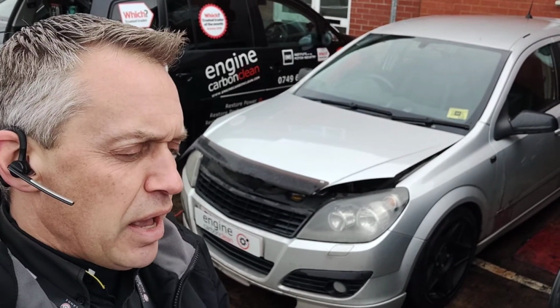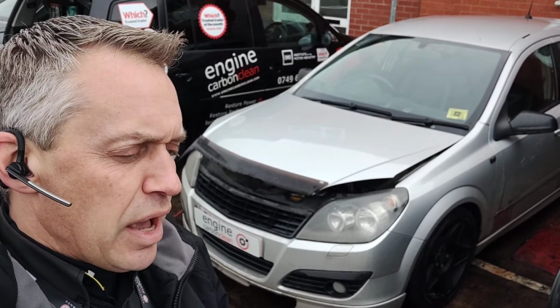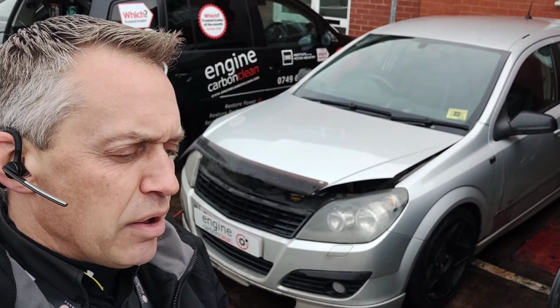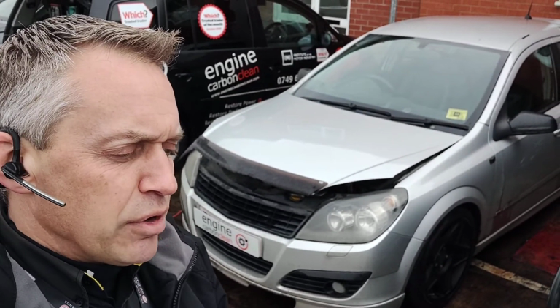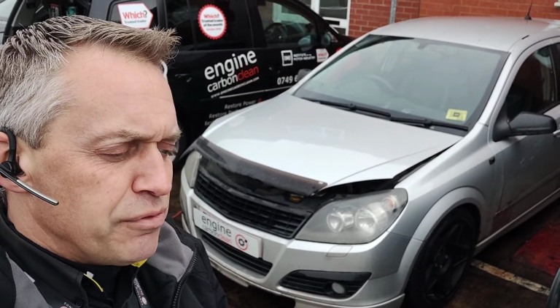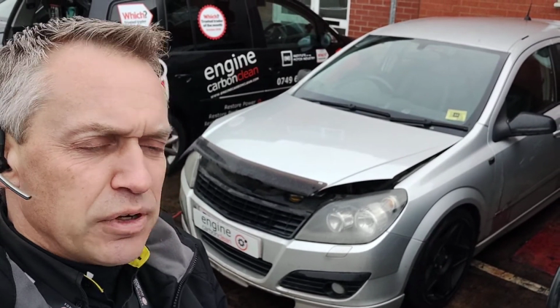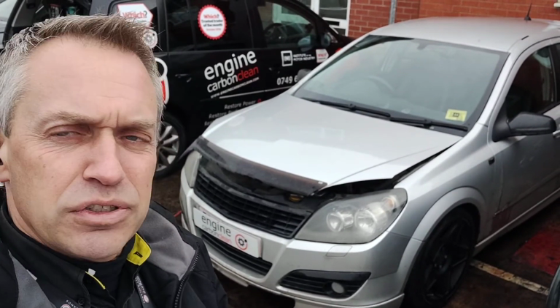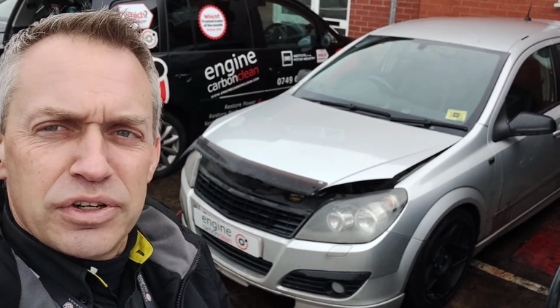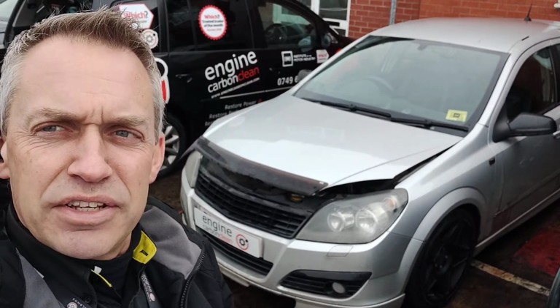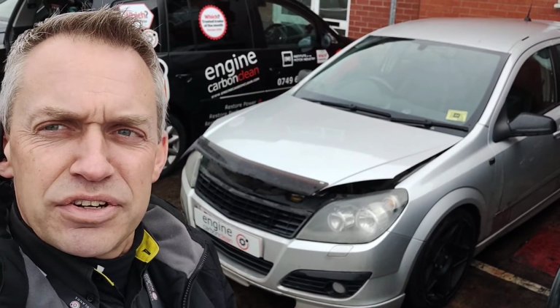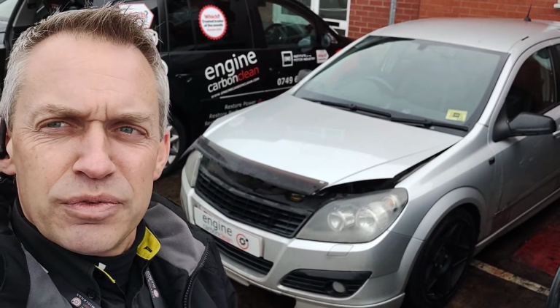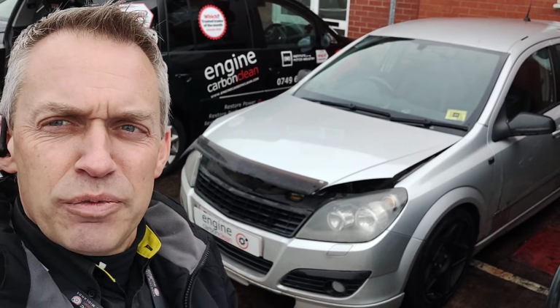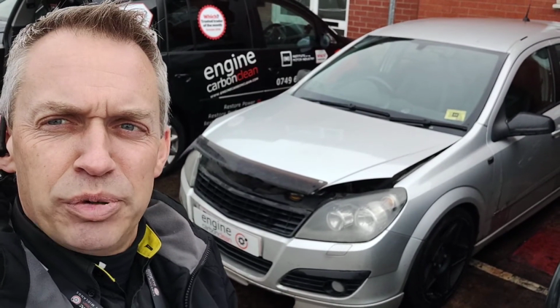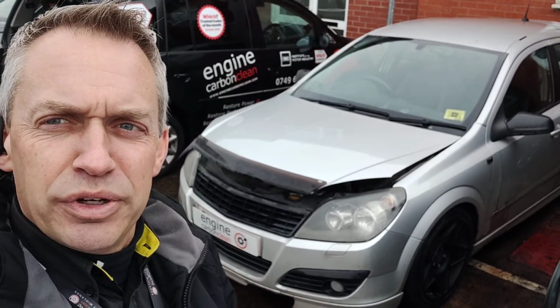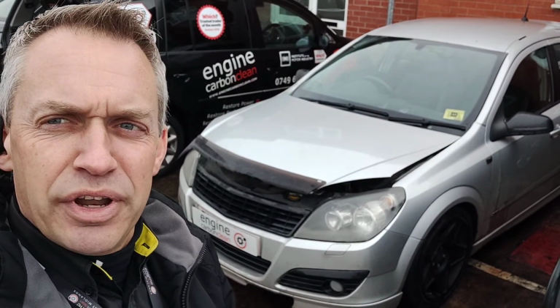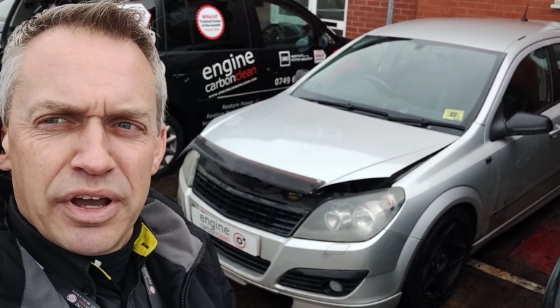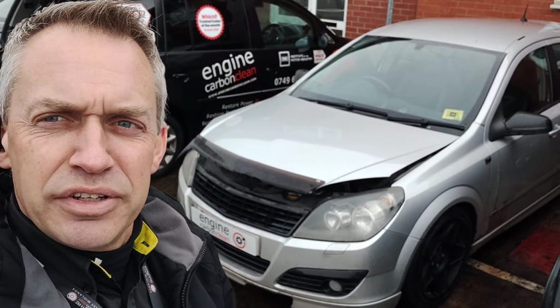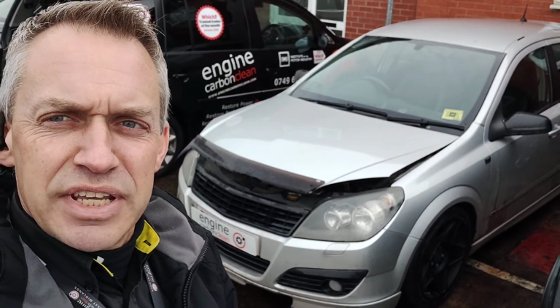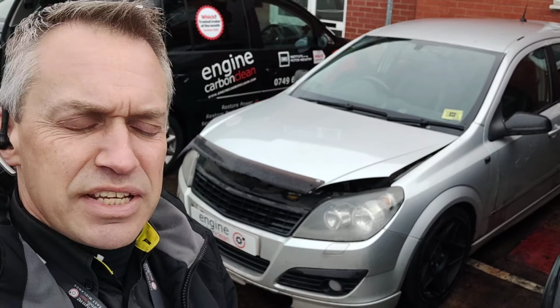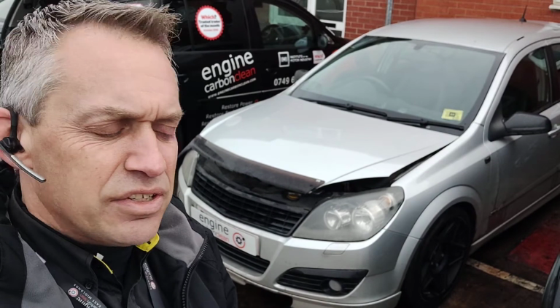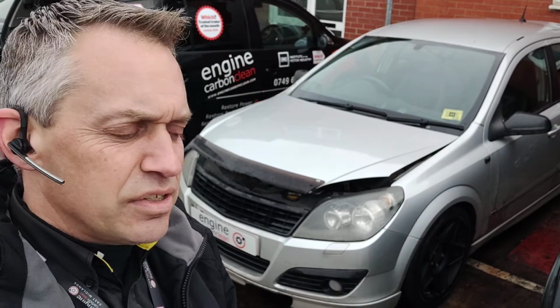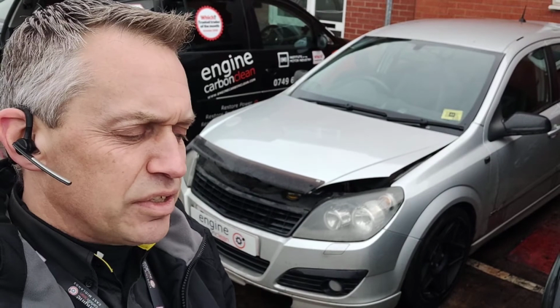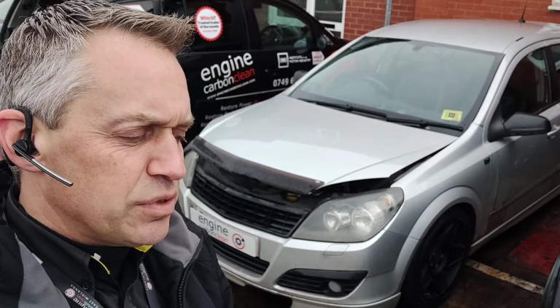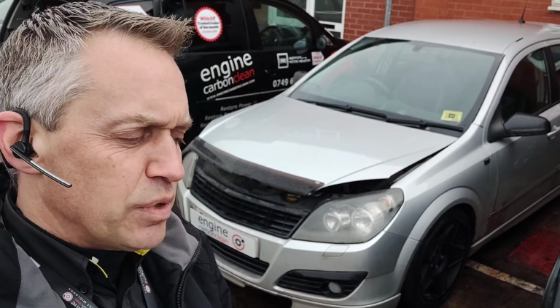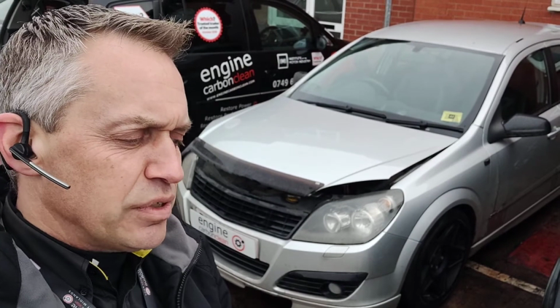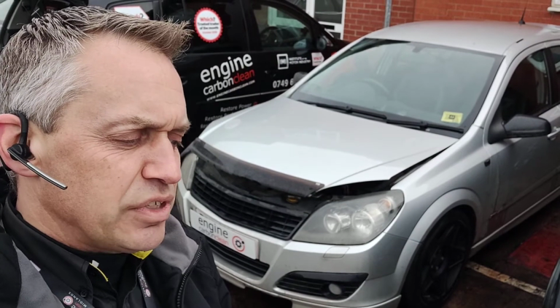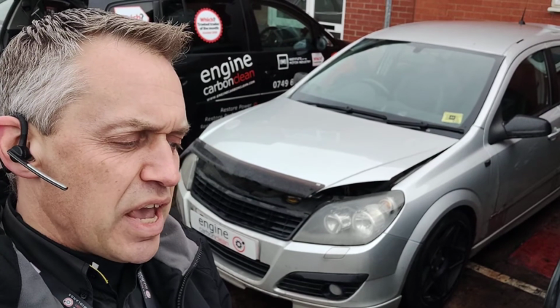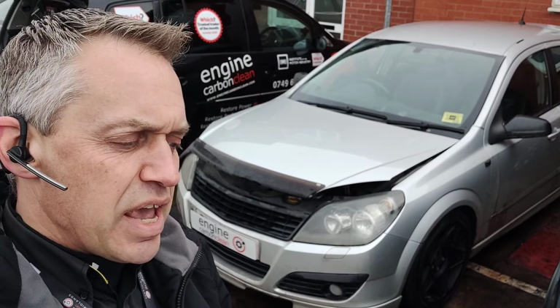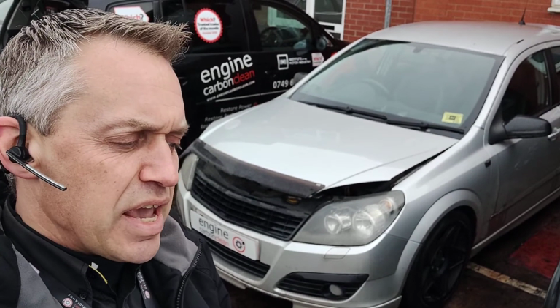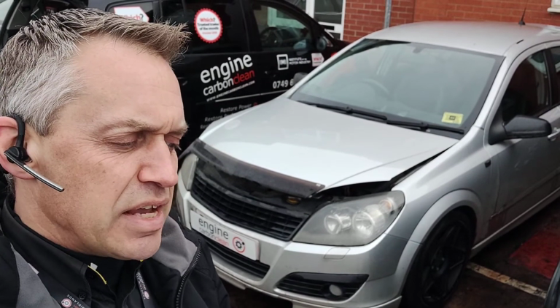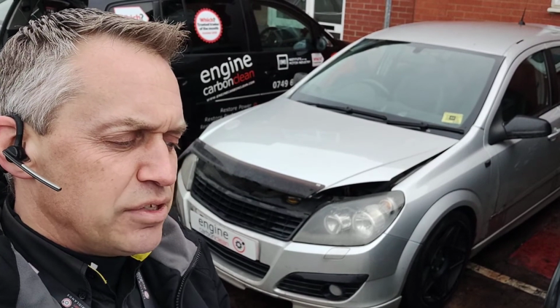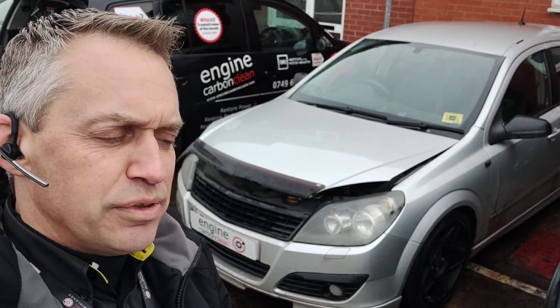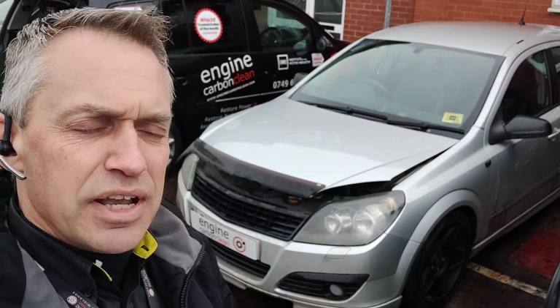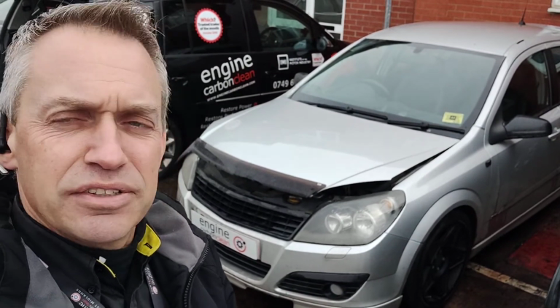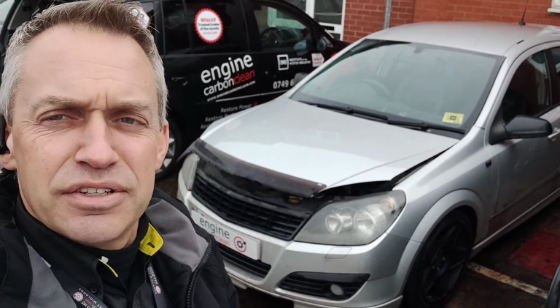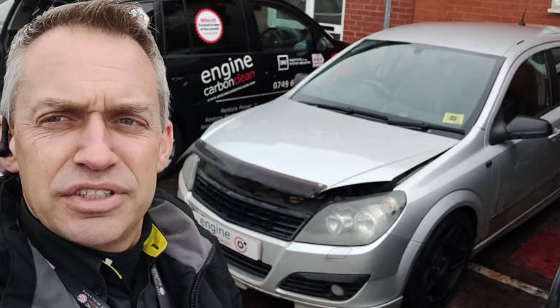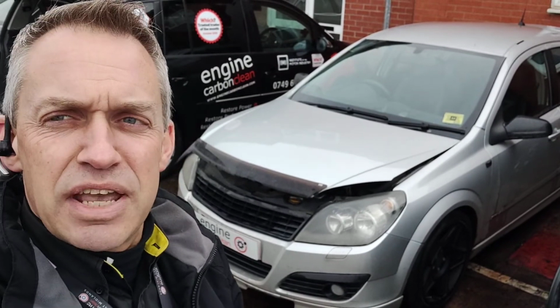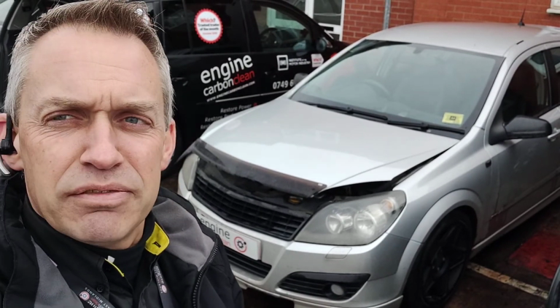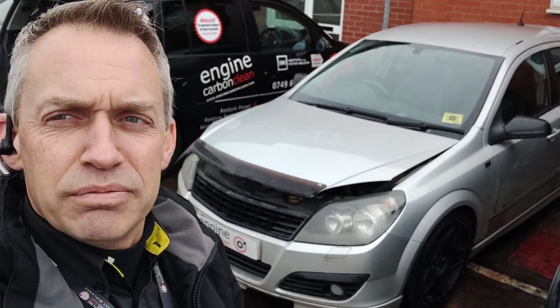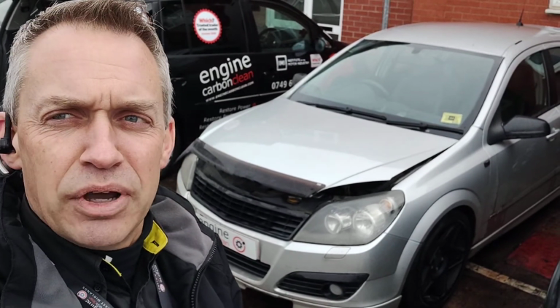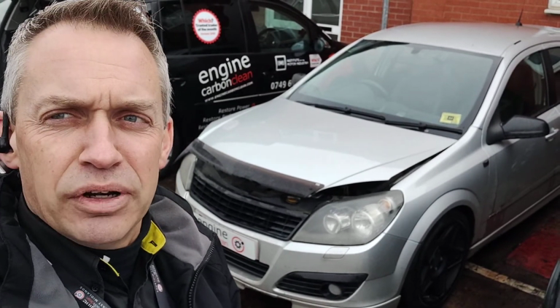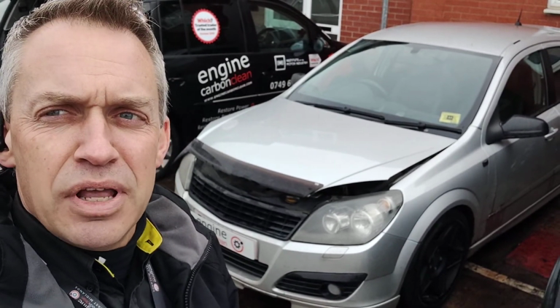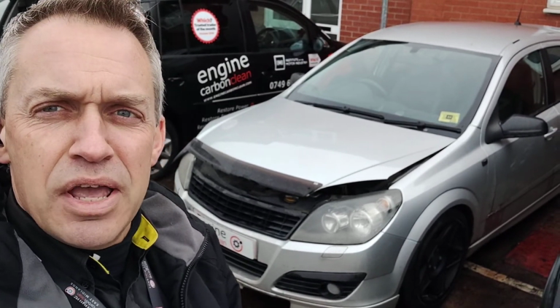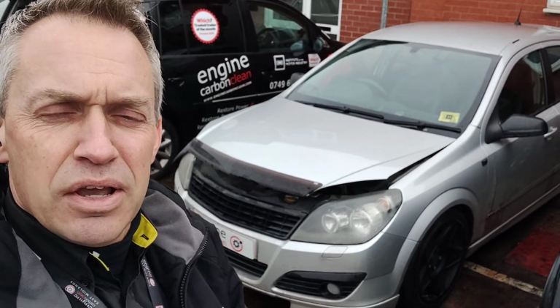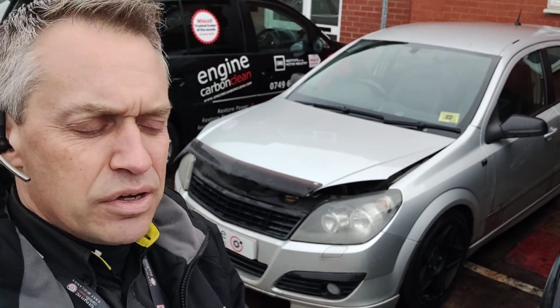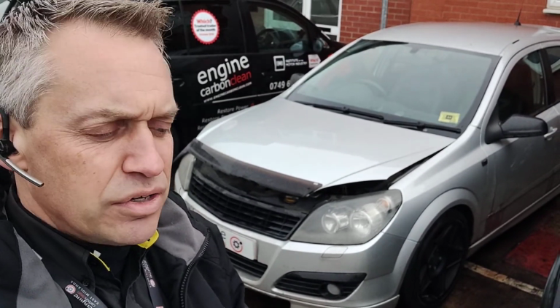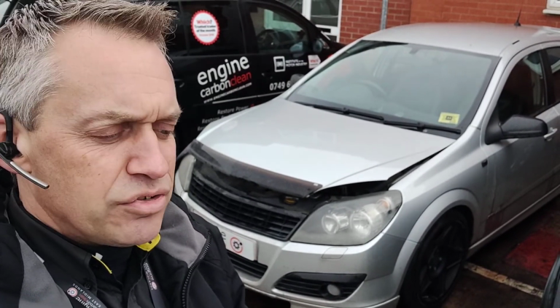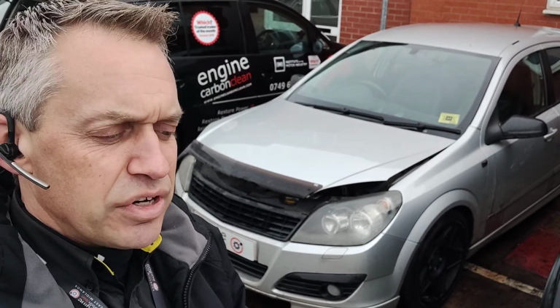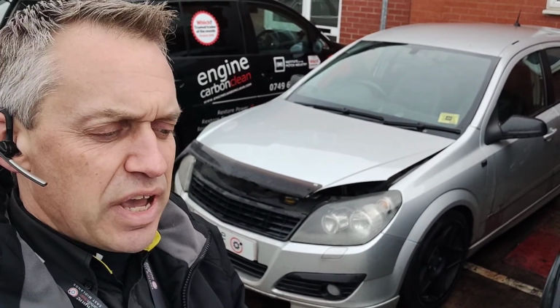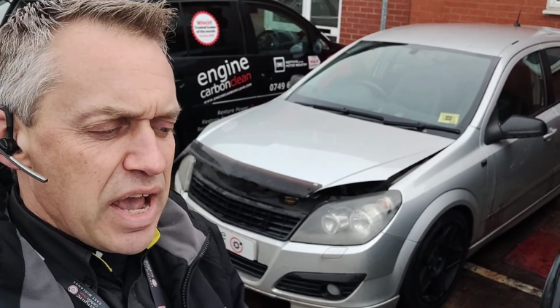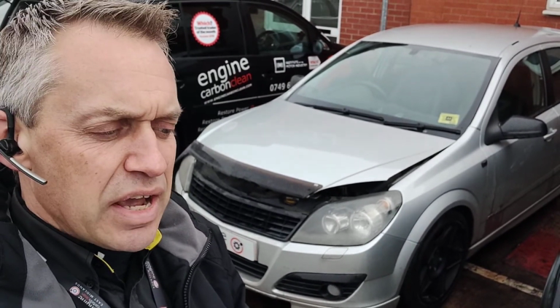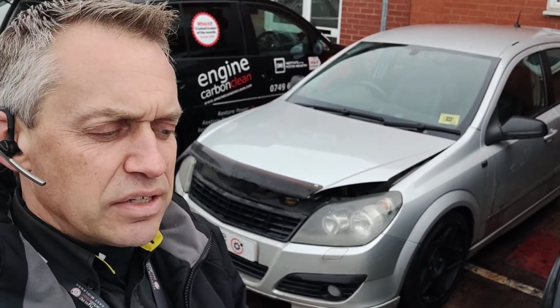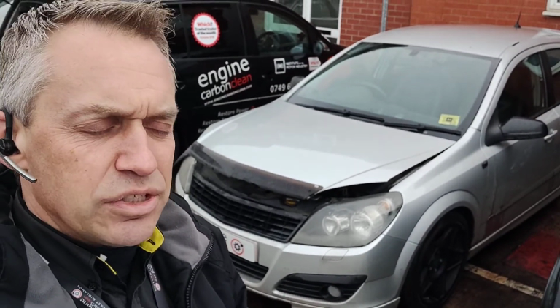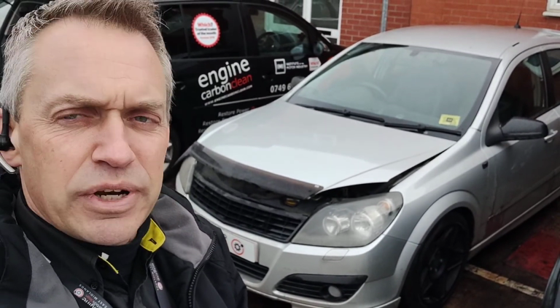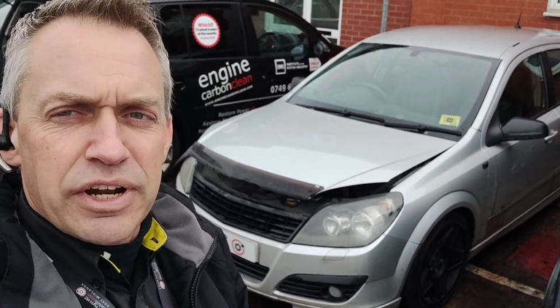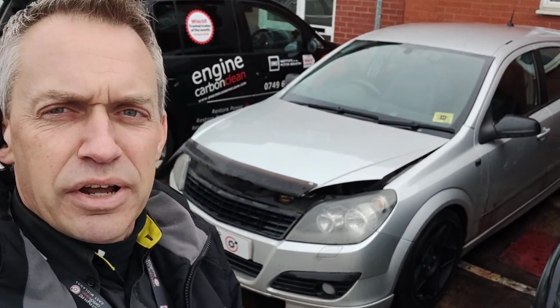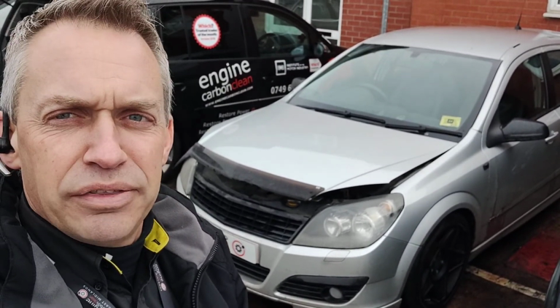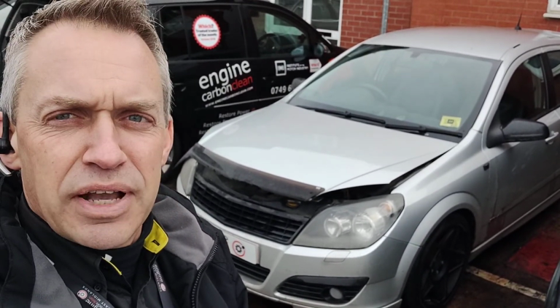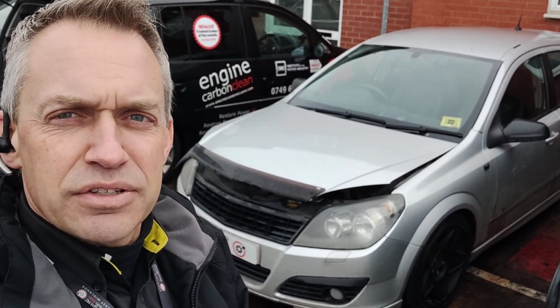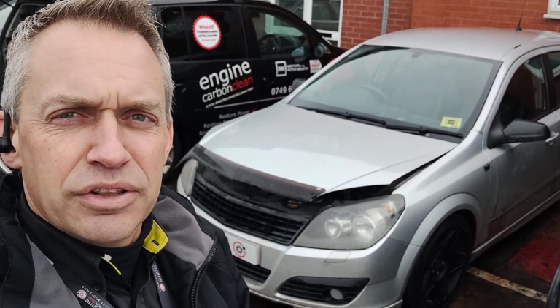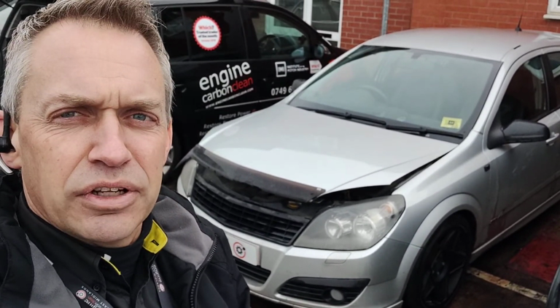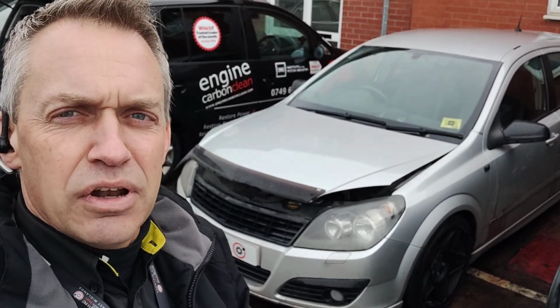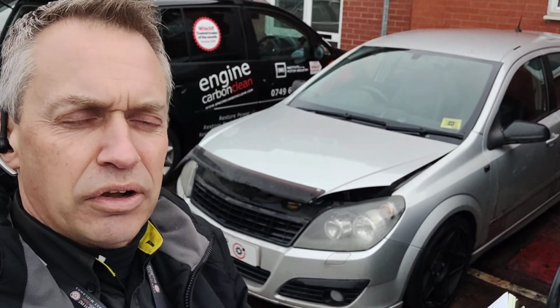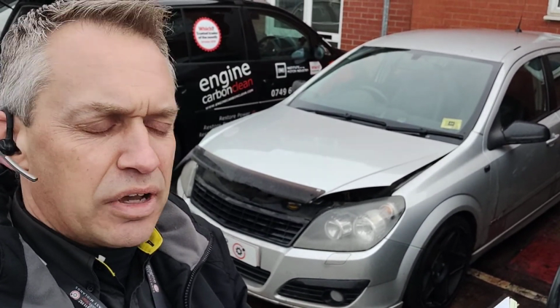We've got a Vauxhall Astra 1.9 diesel. This one's a 2007 model, 129,000 on the clock.